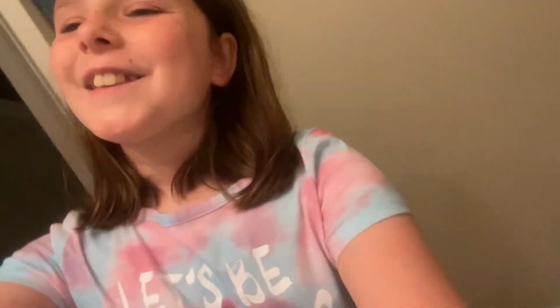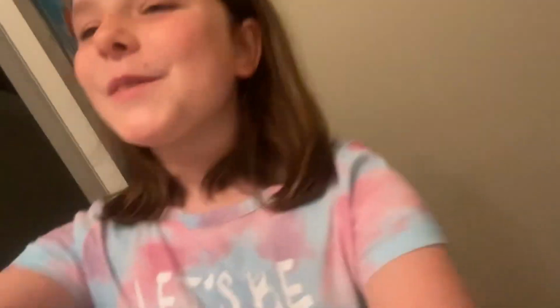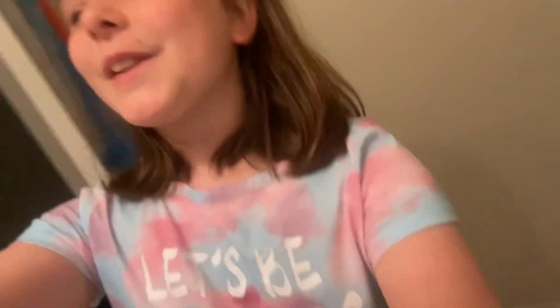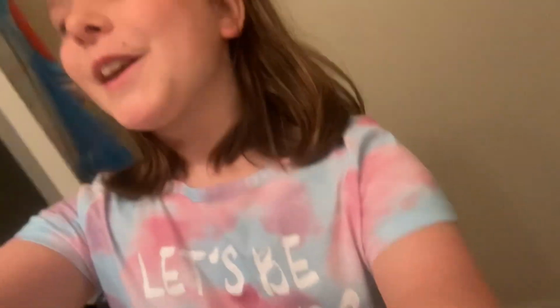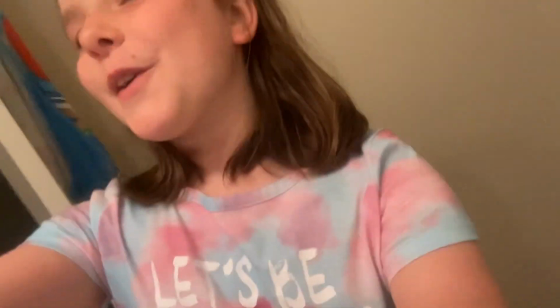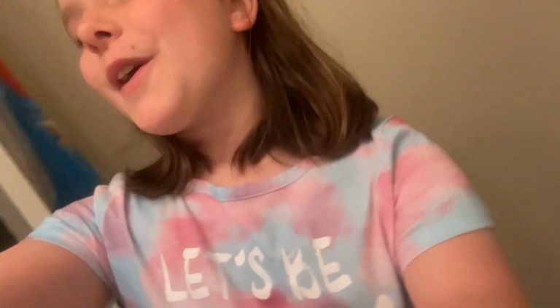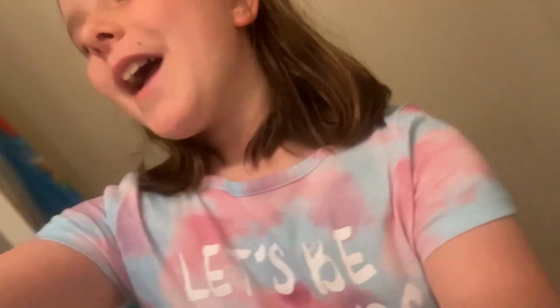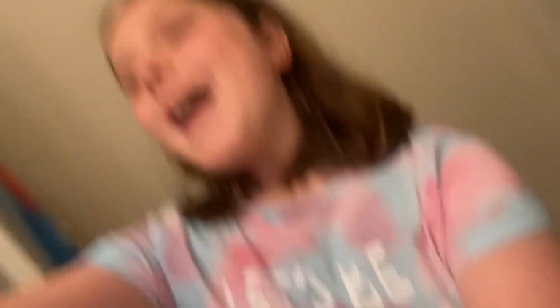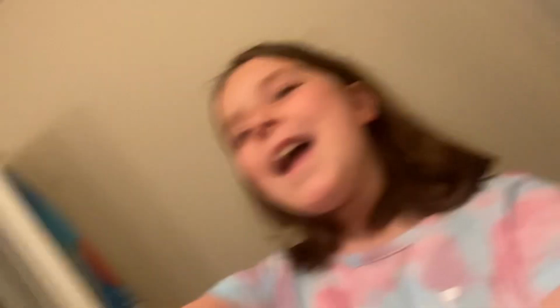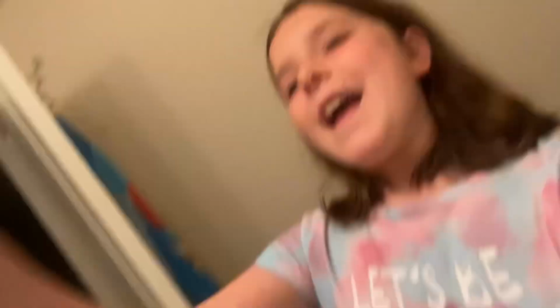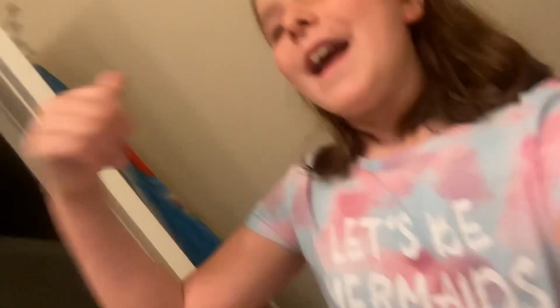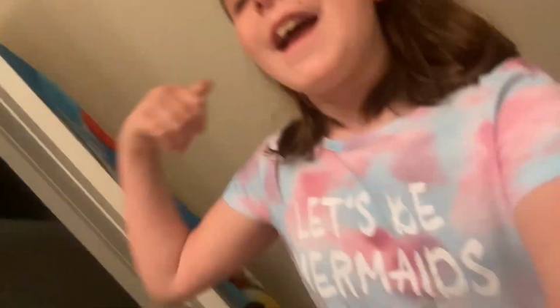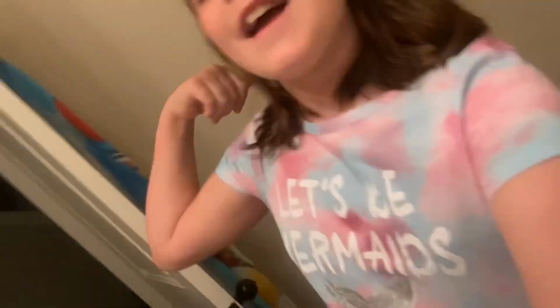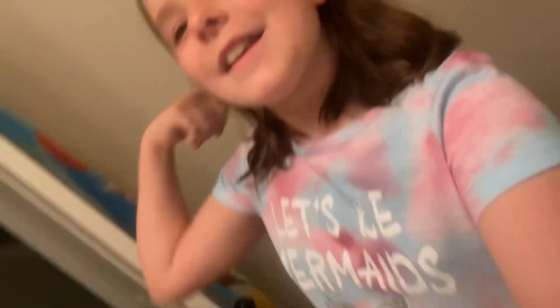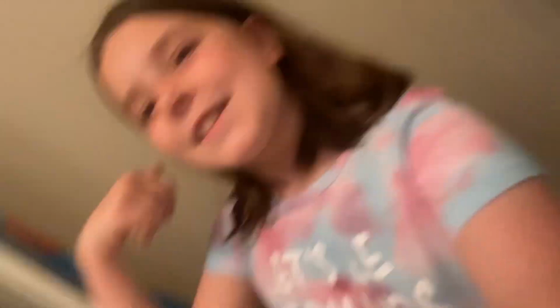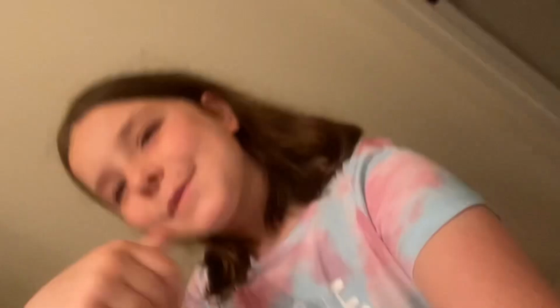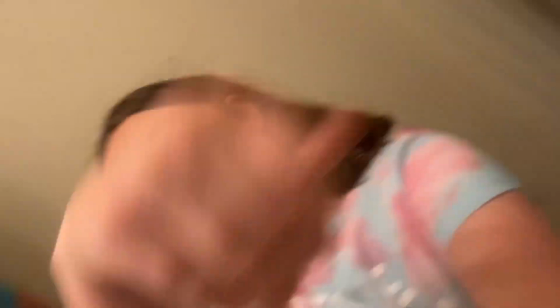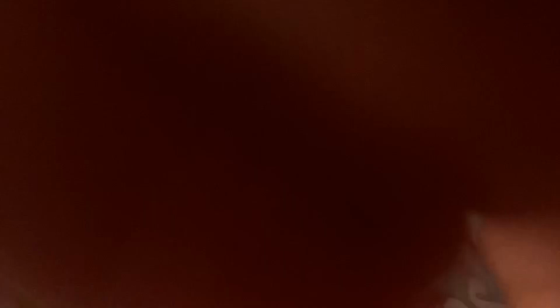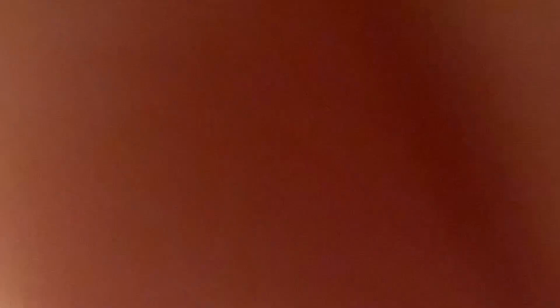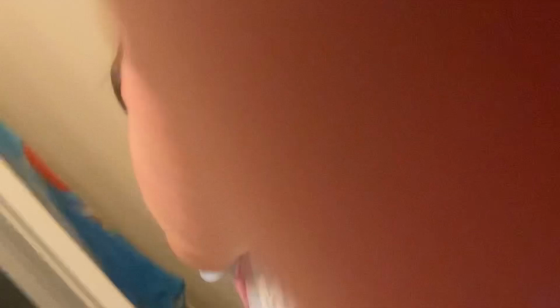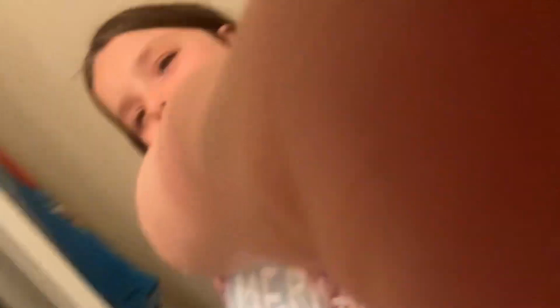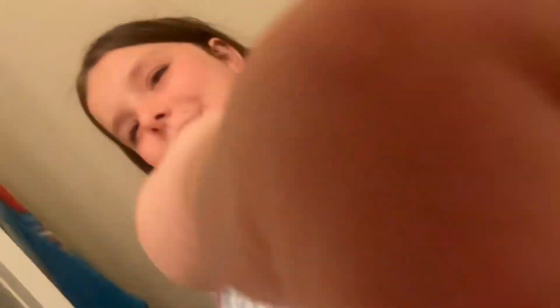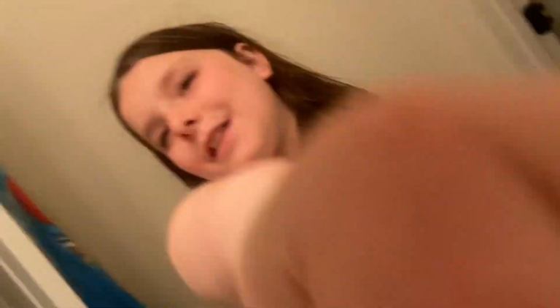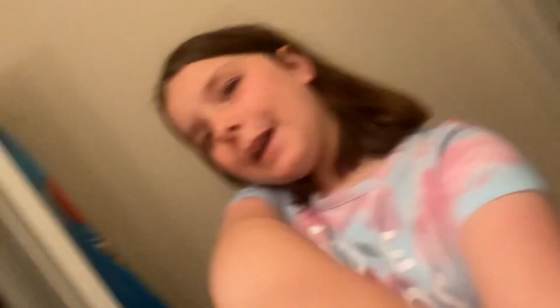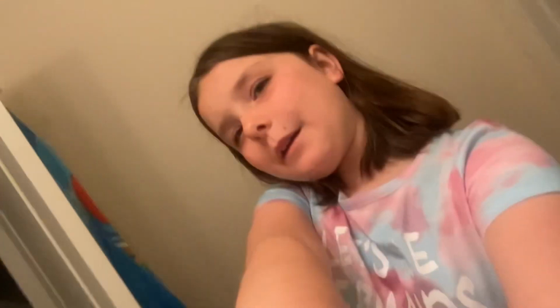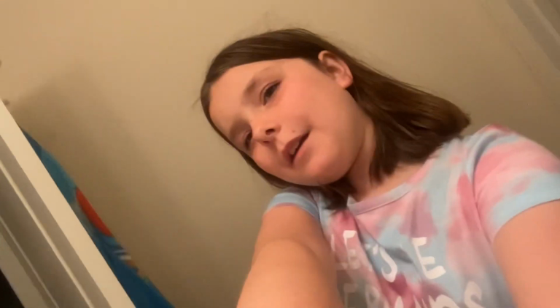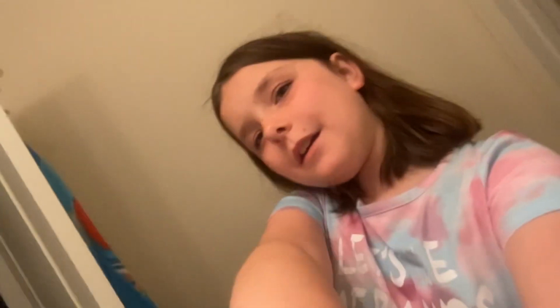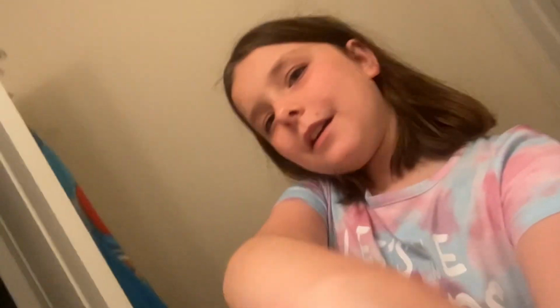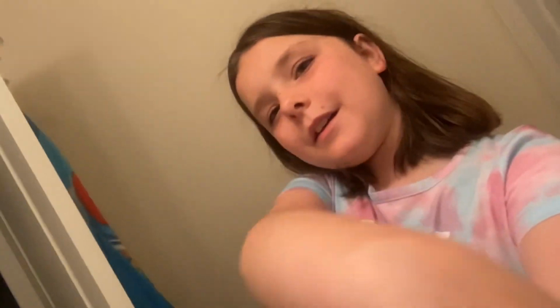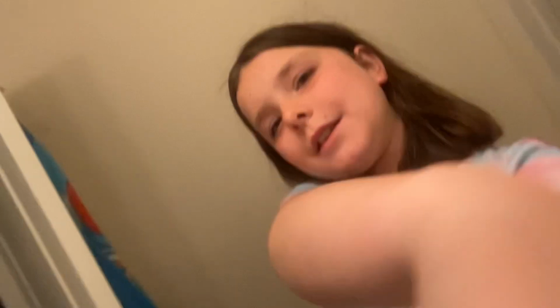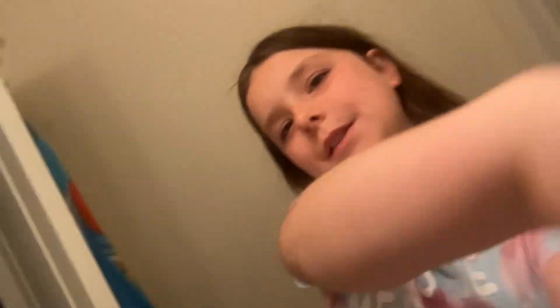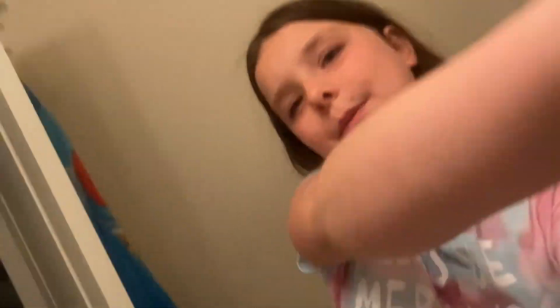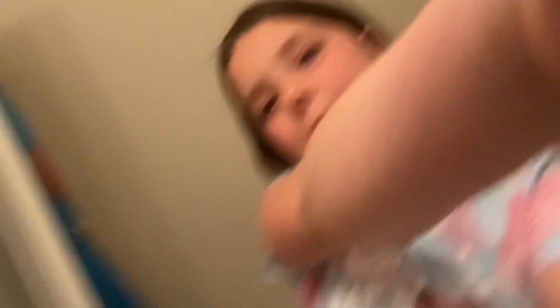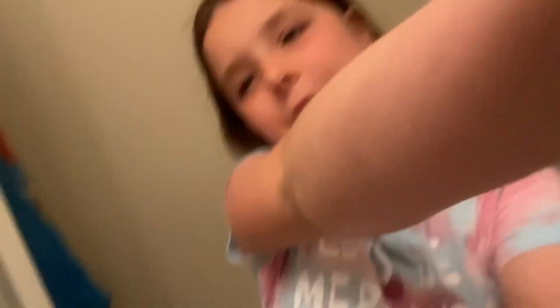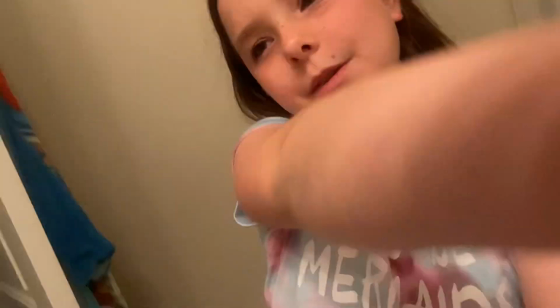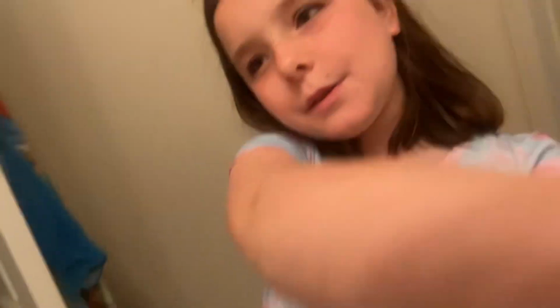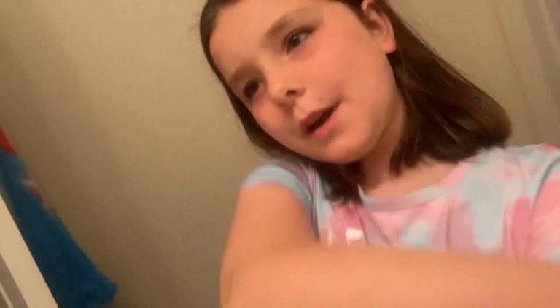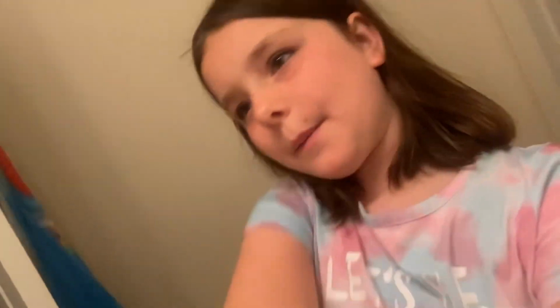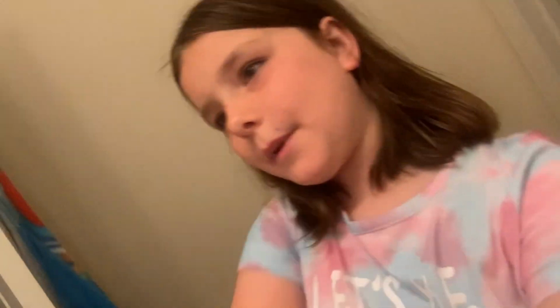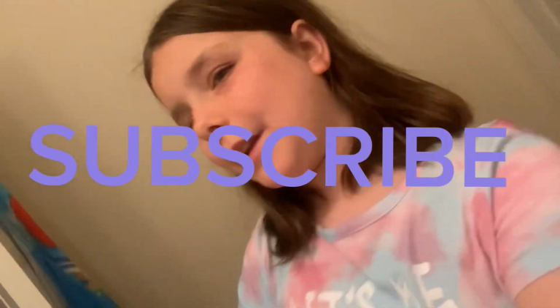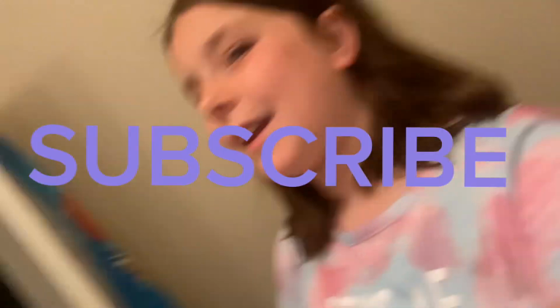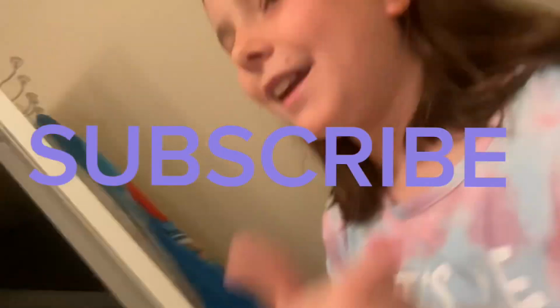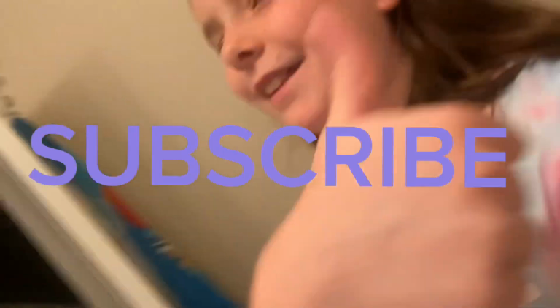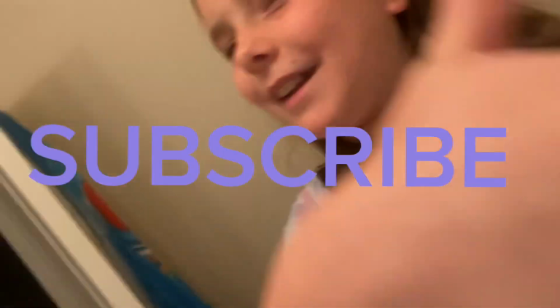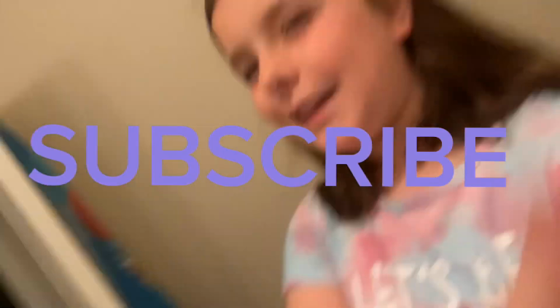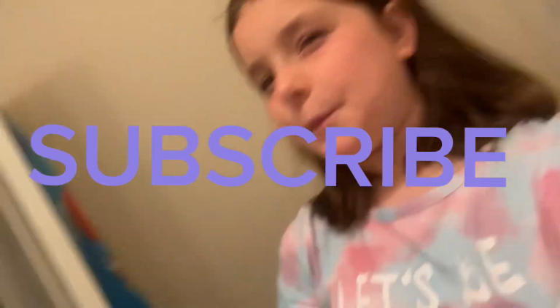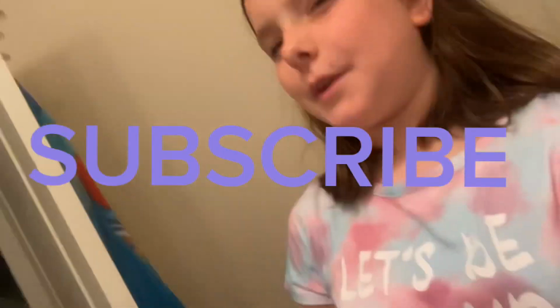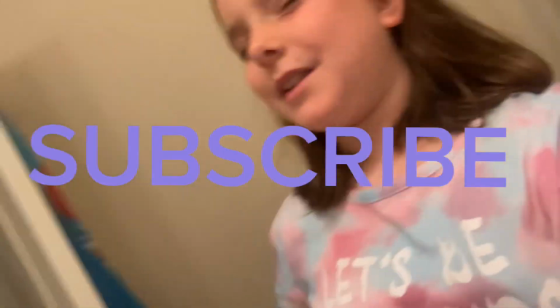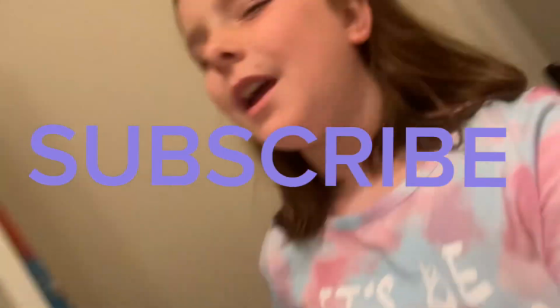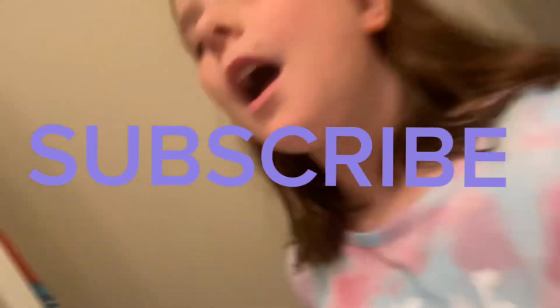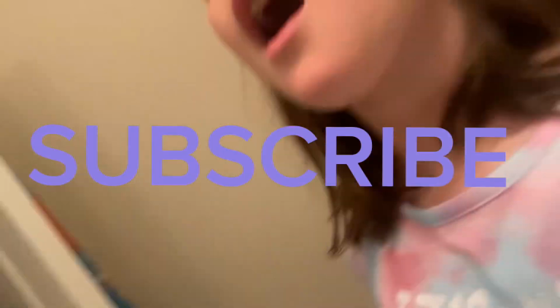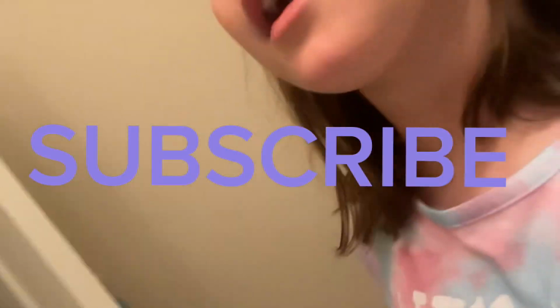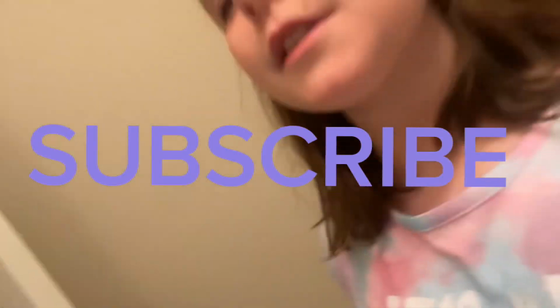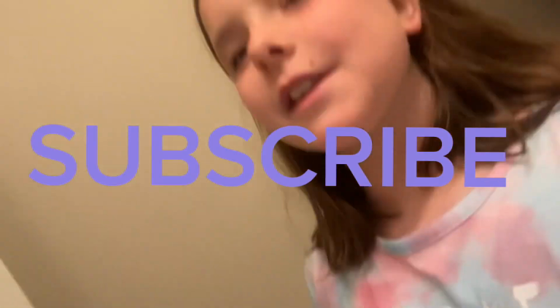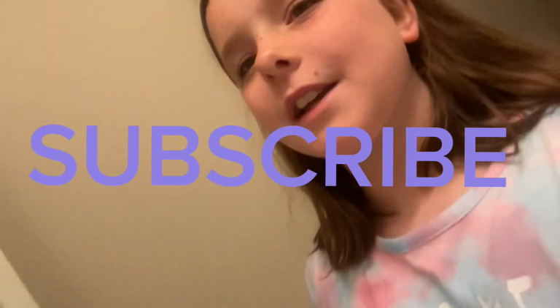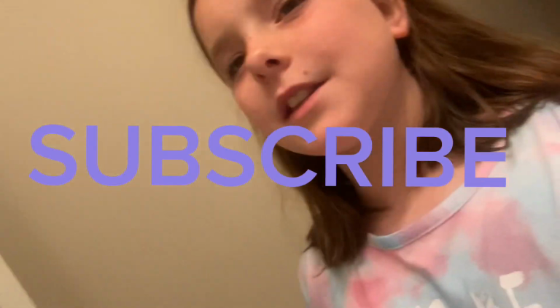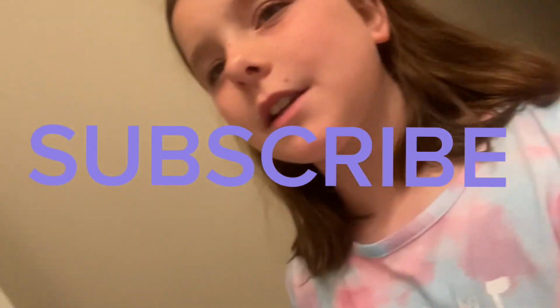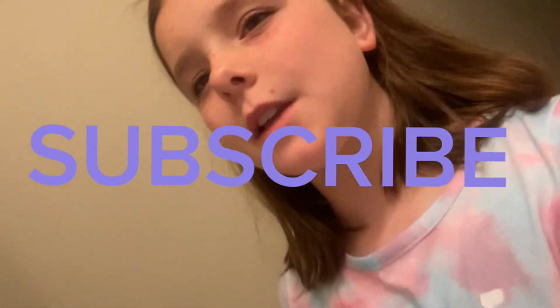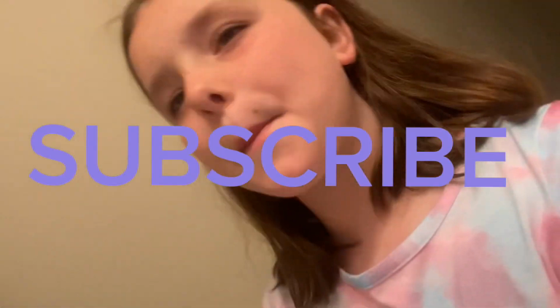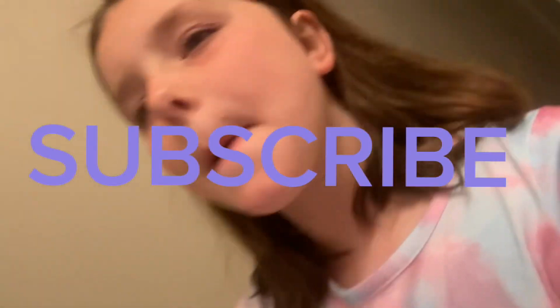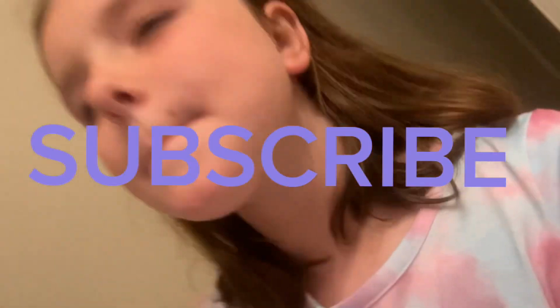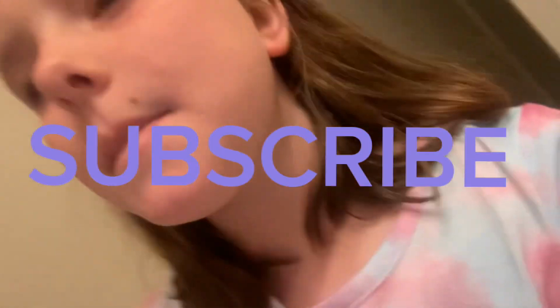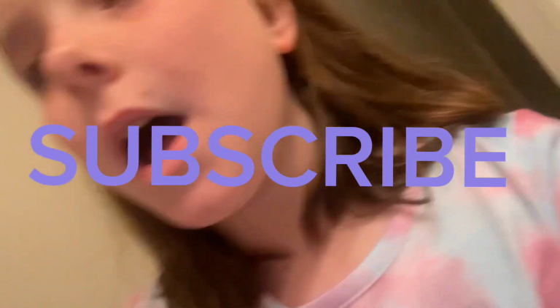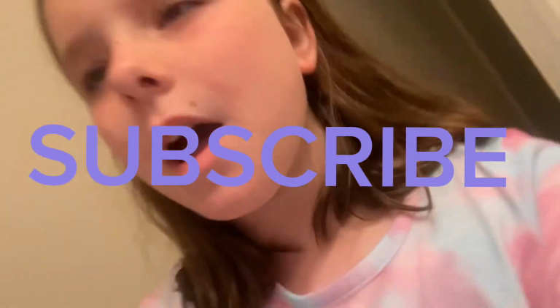If you want to, smash that subscribe button and hit that like button. I'll see you guys next time. Bye!